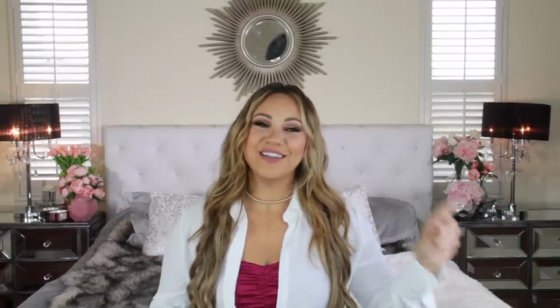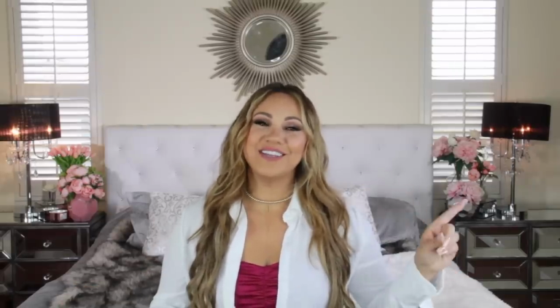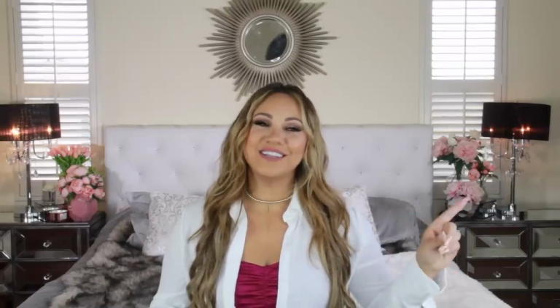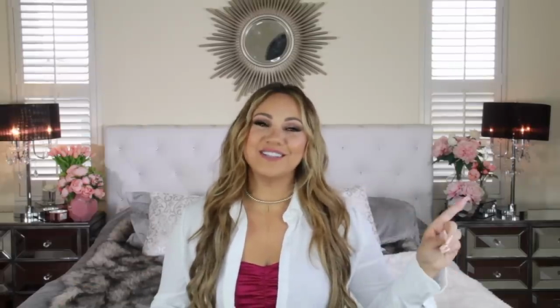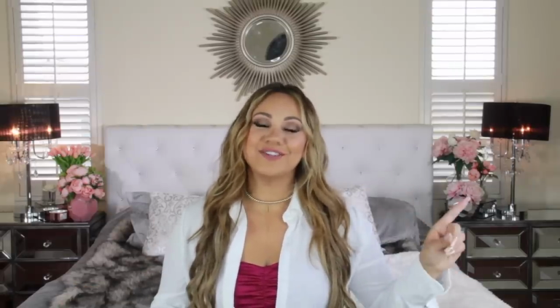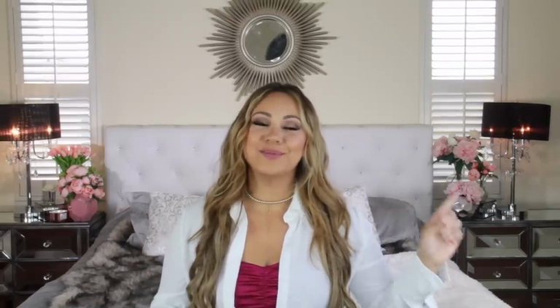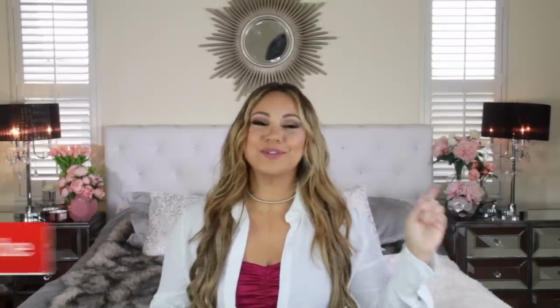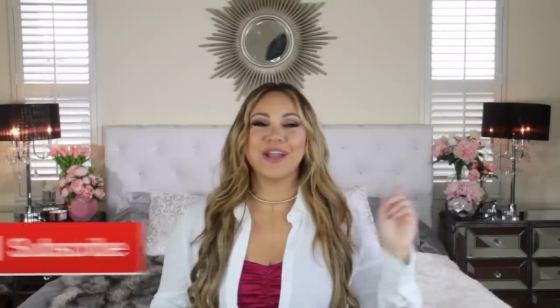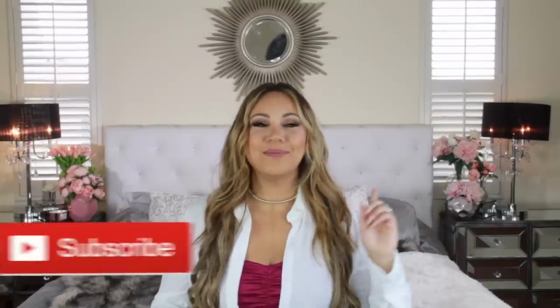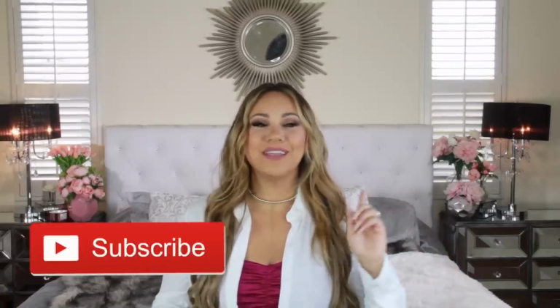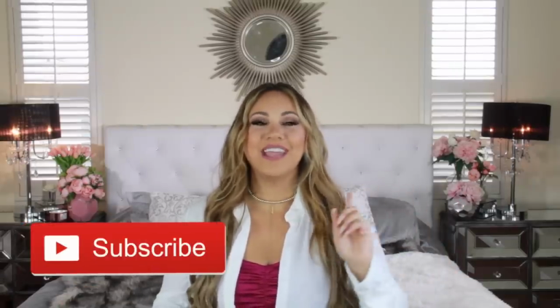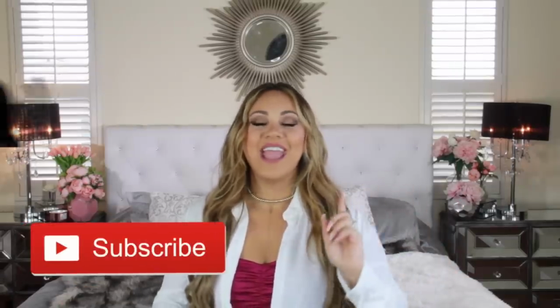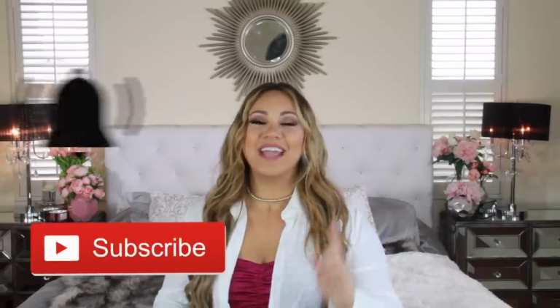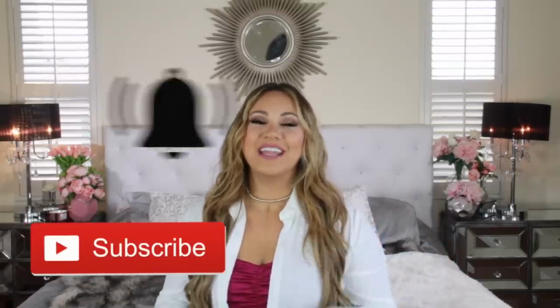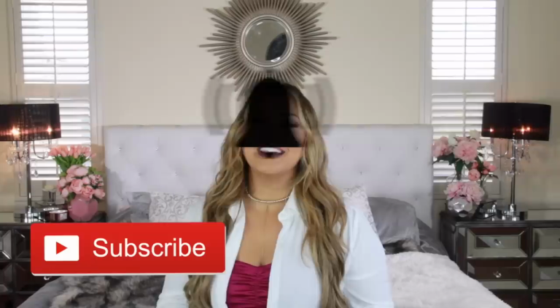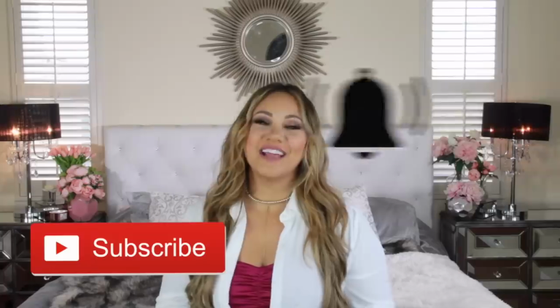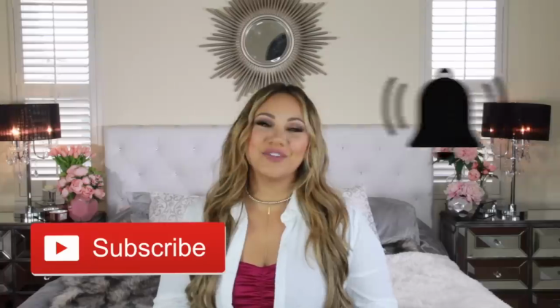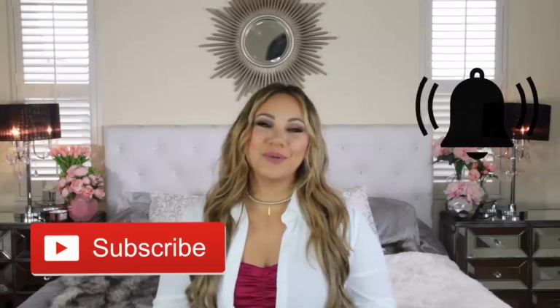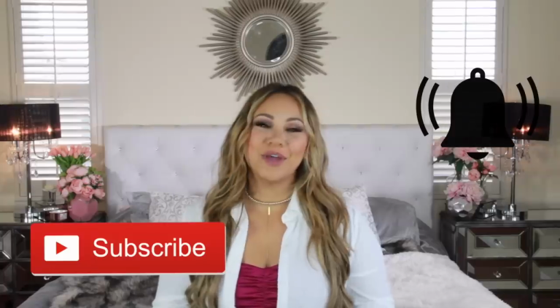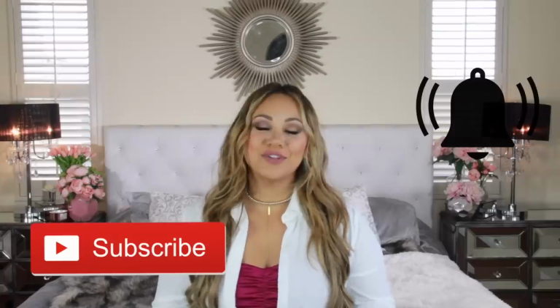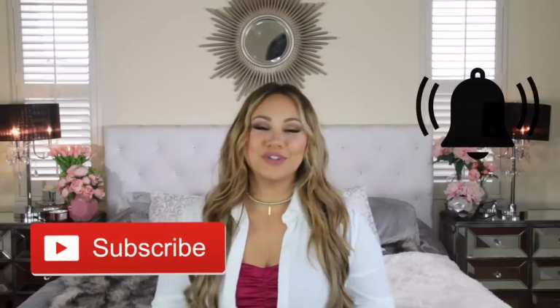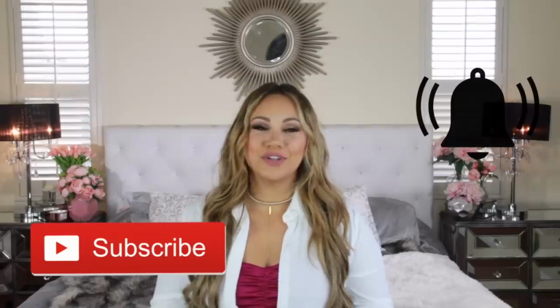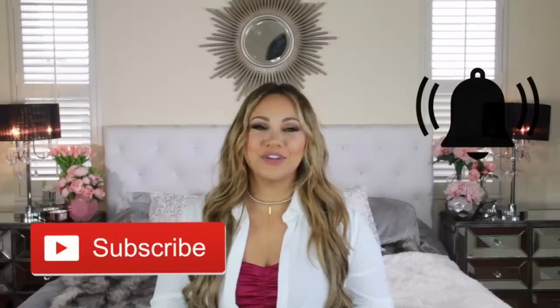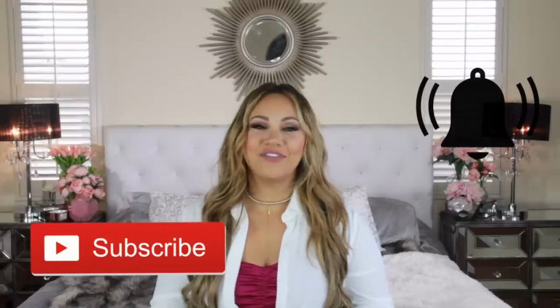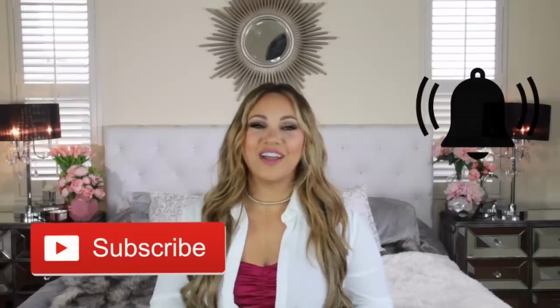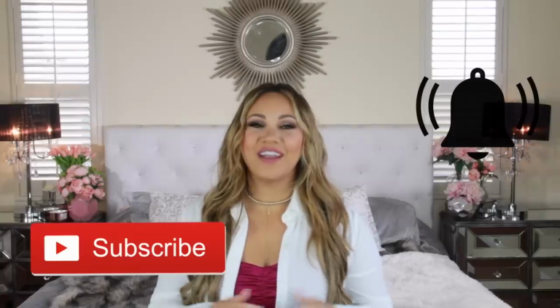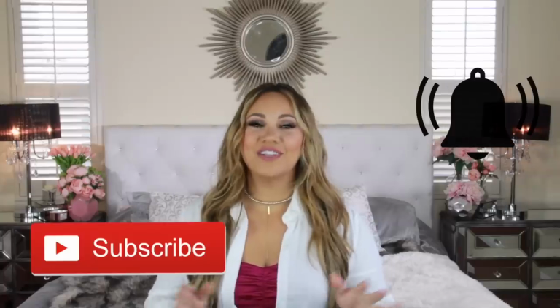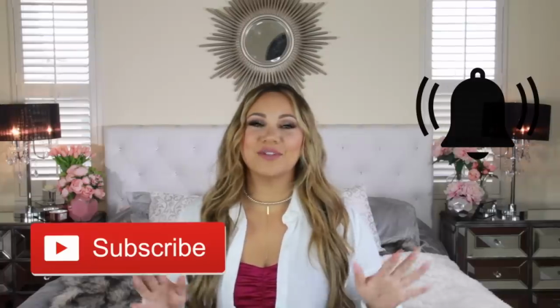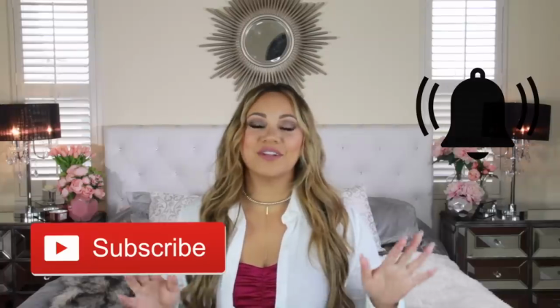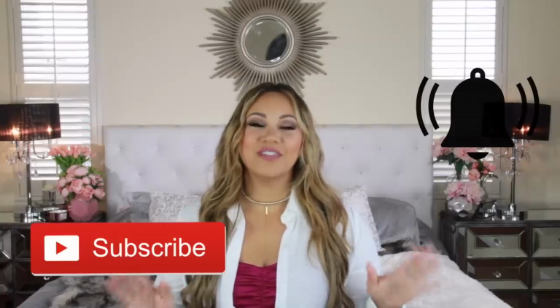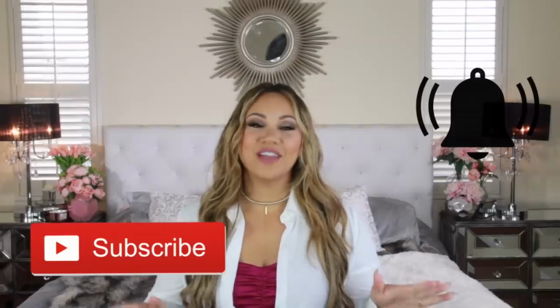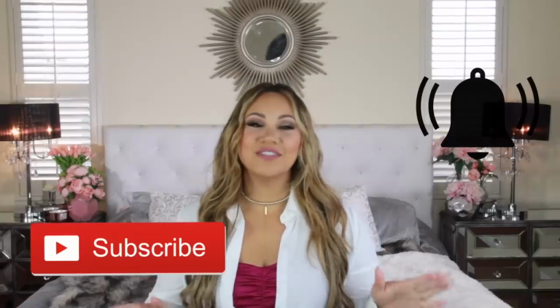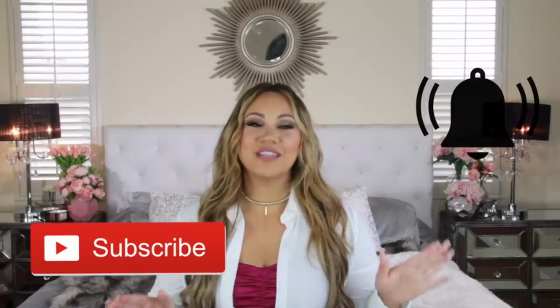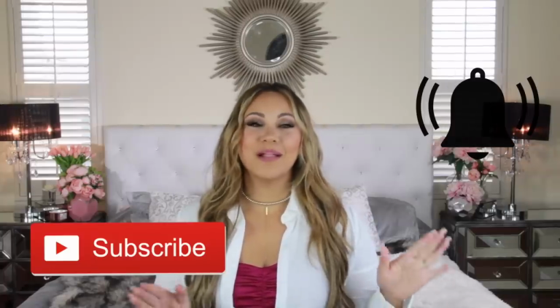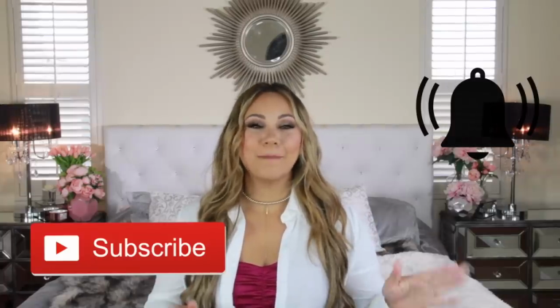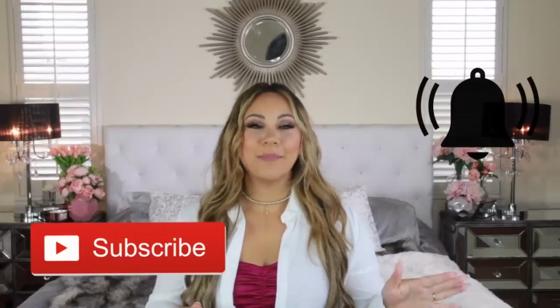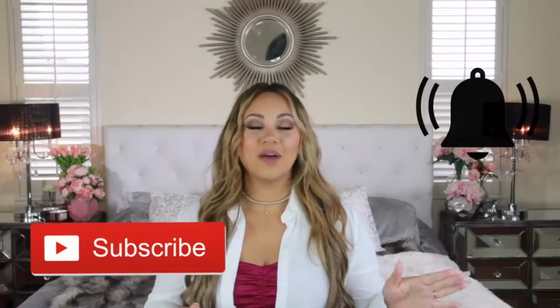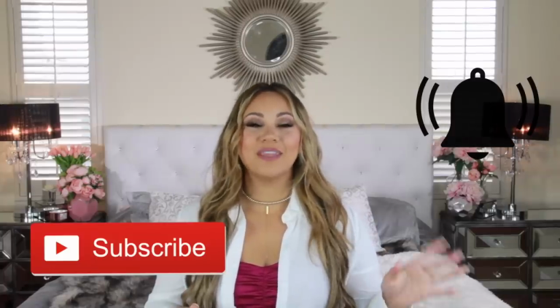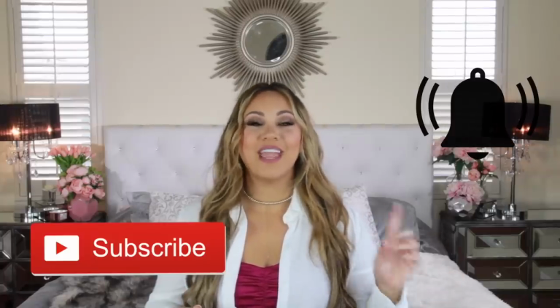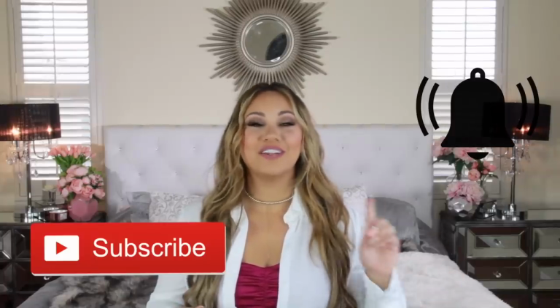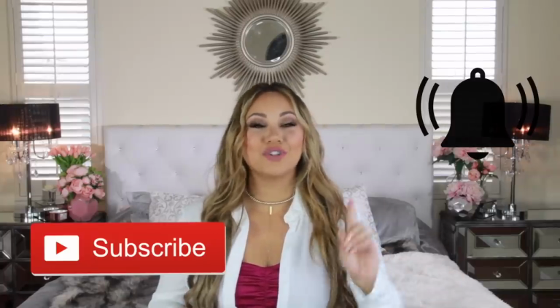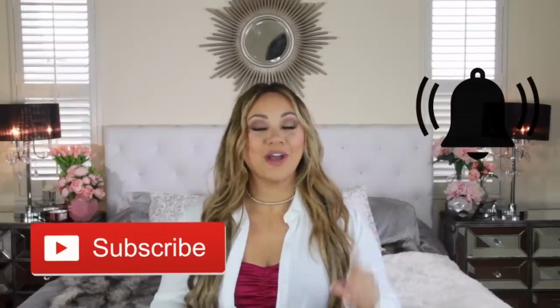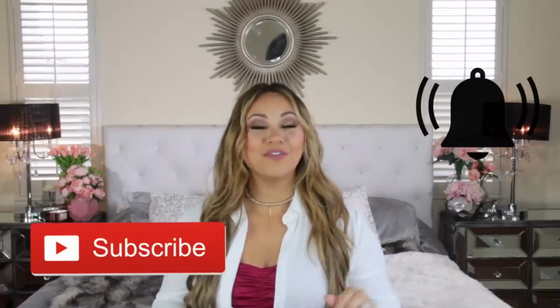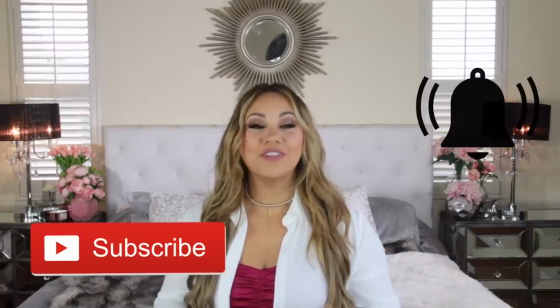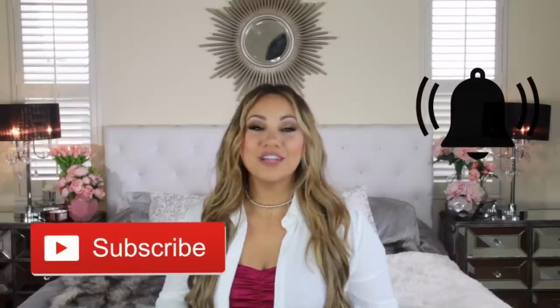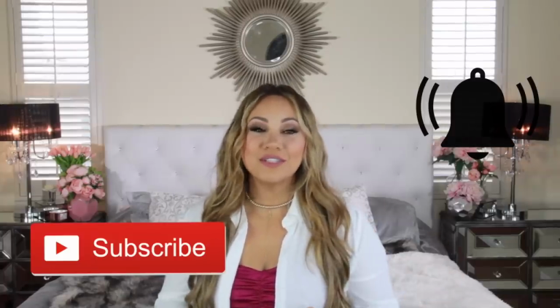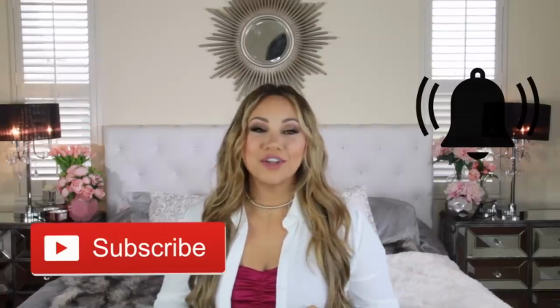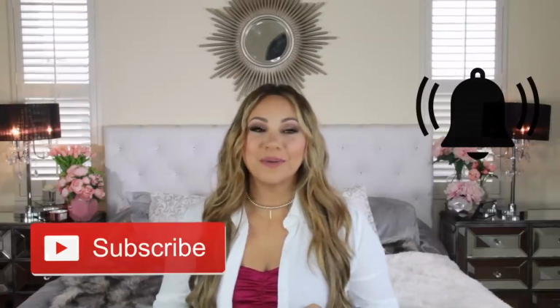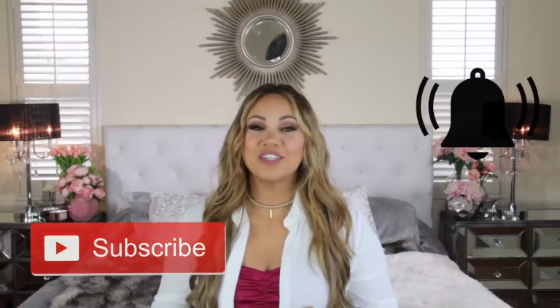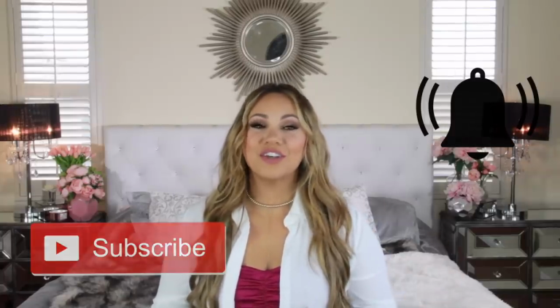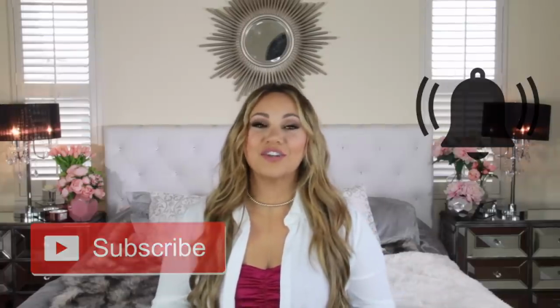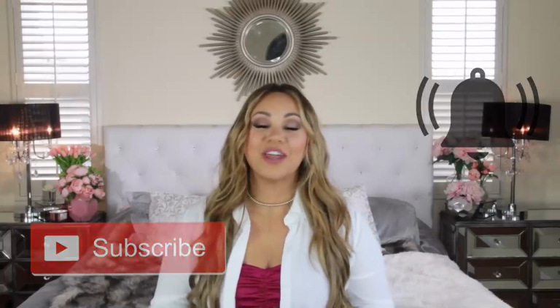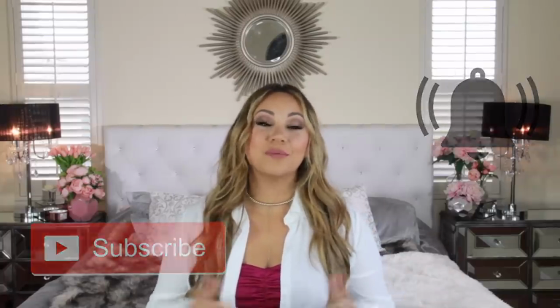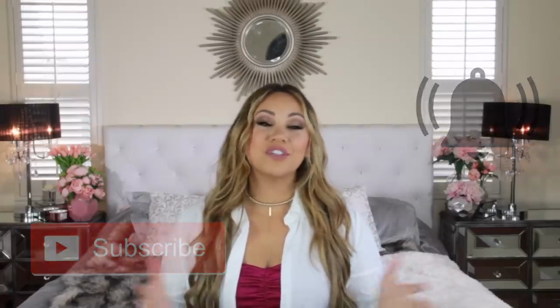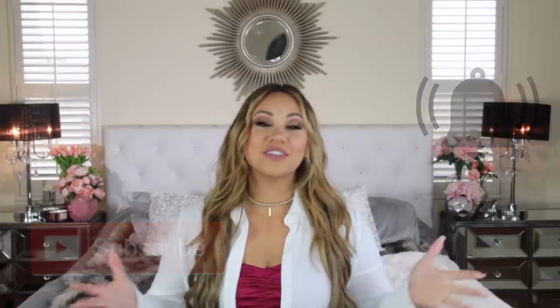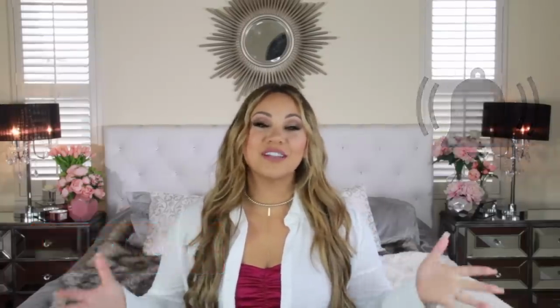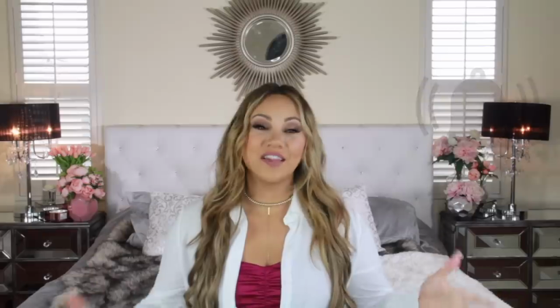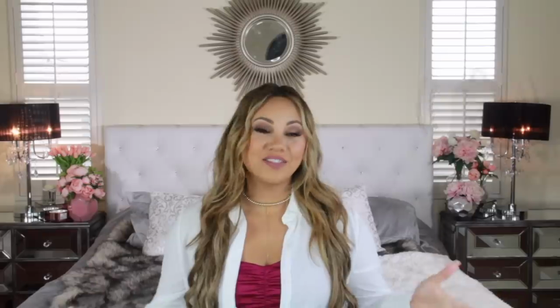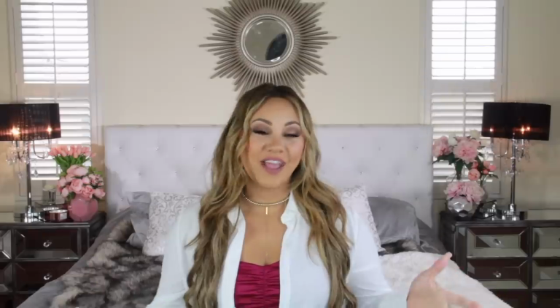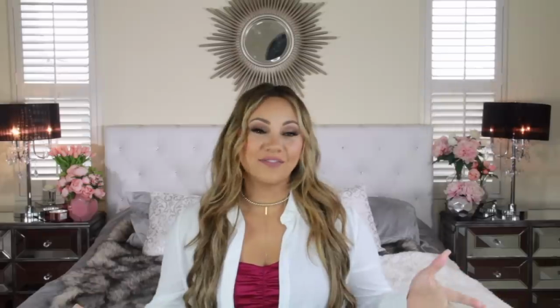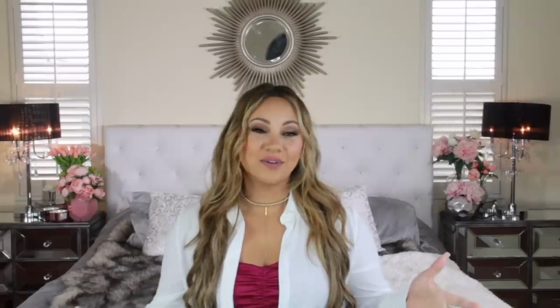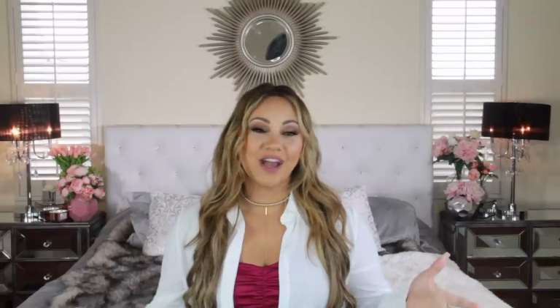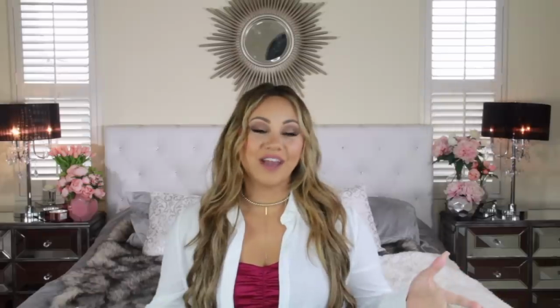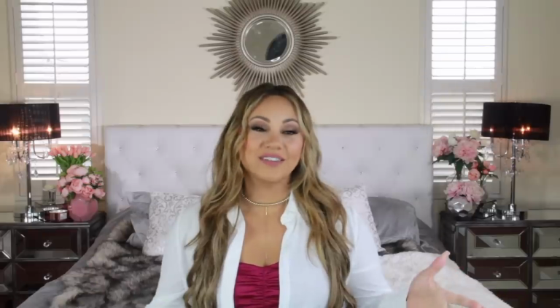If you guys are into this sort of video, definitely consider subscribing and hitting that little bell so you're notified. I do a lot of lifestyle, mommy, and travel videos here on my channel and I would just love to have you guys.